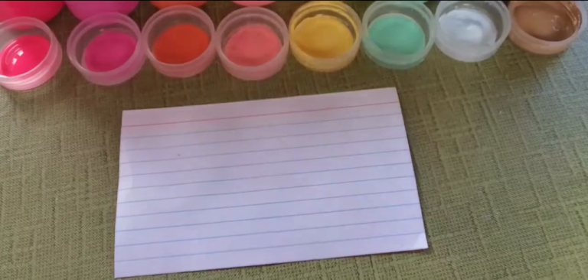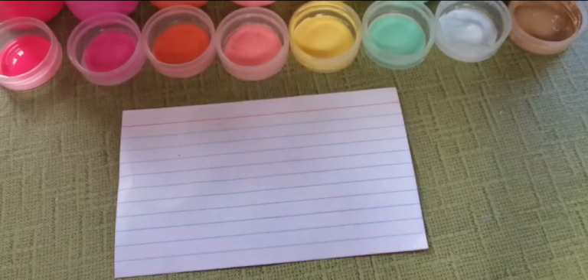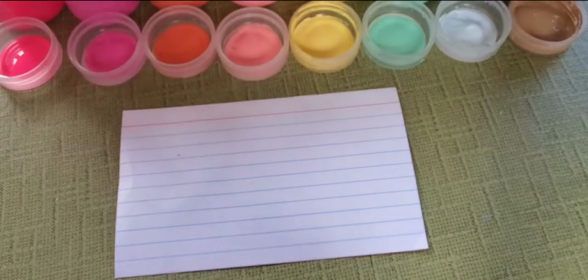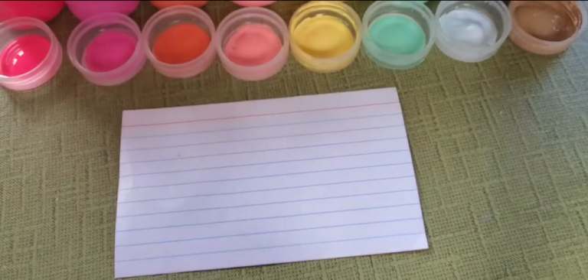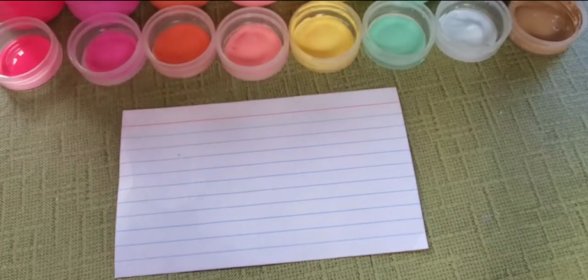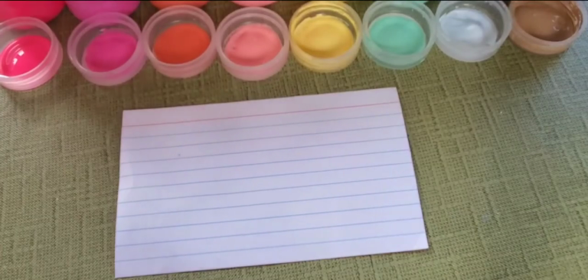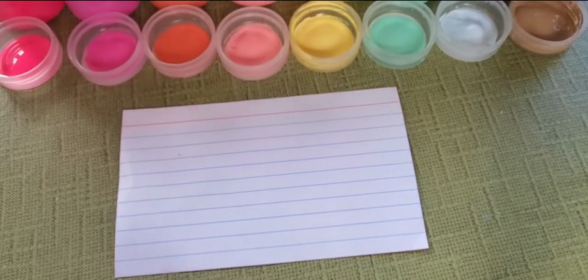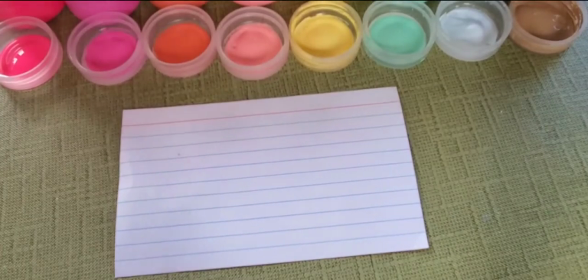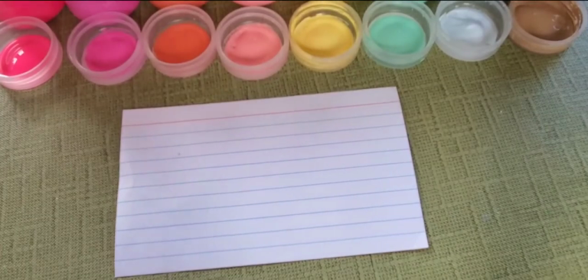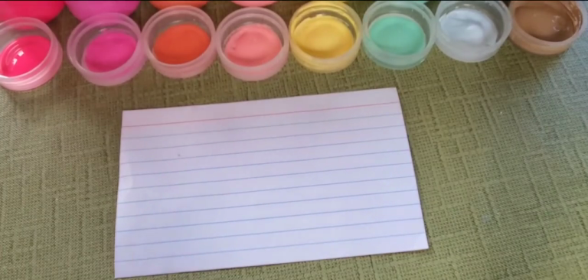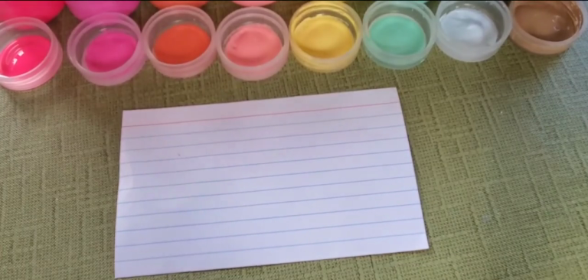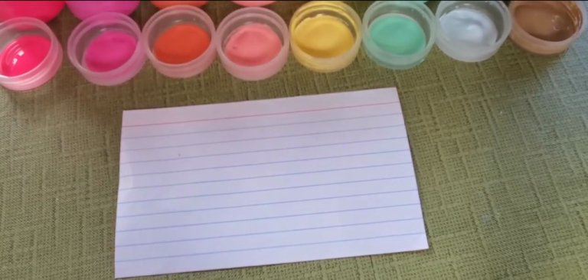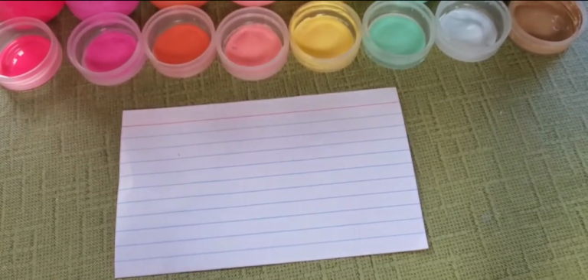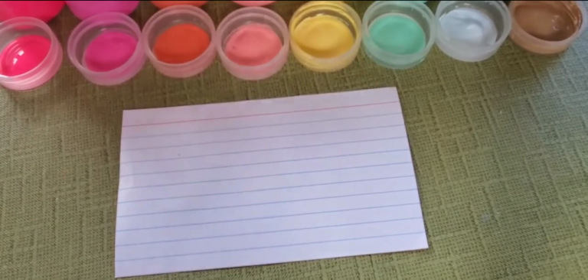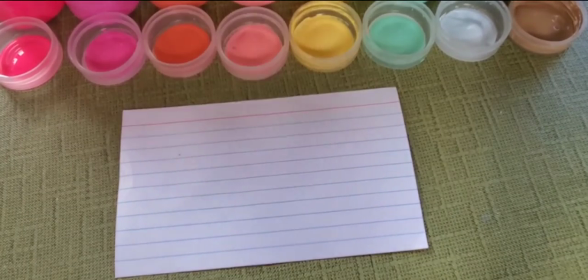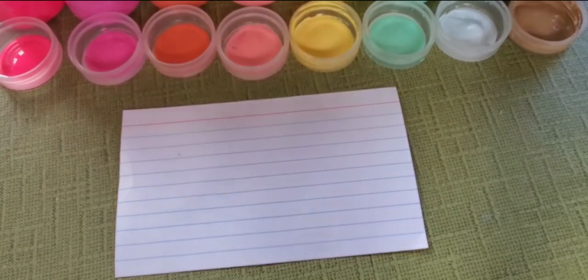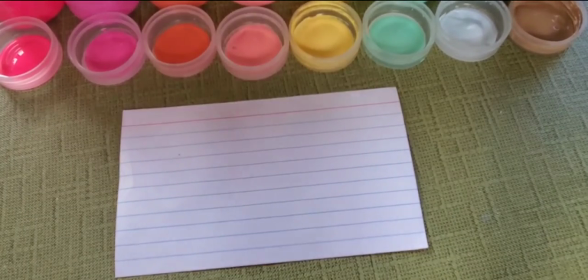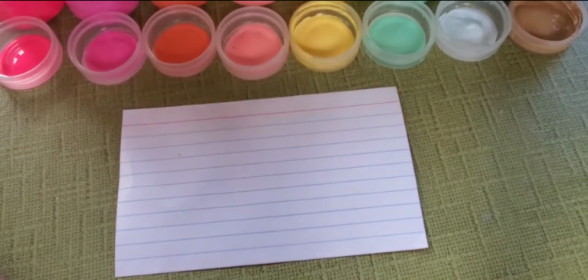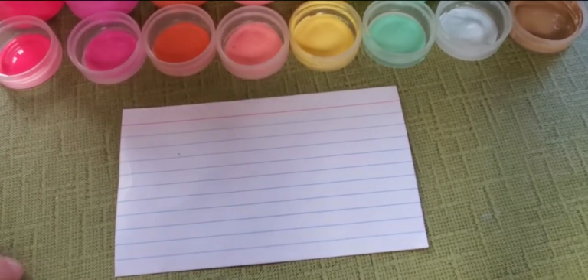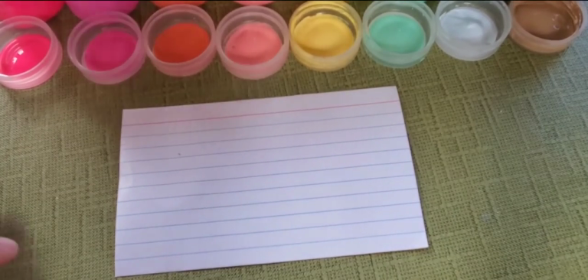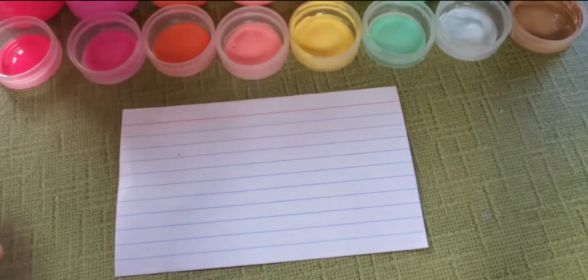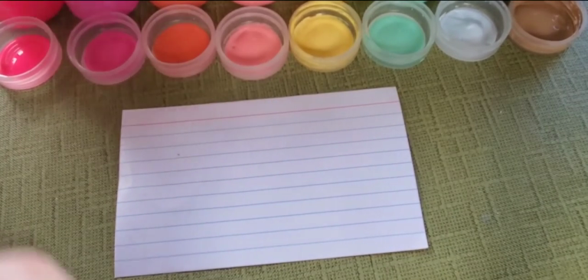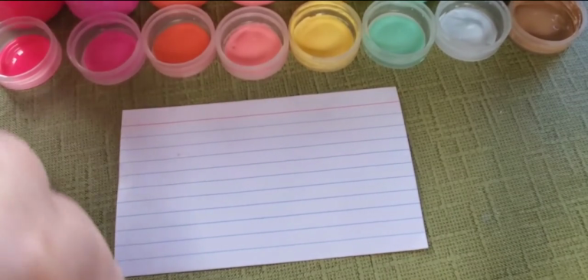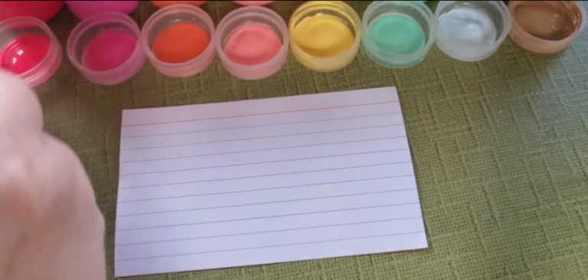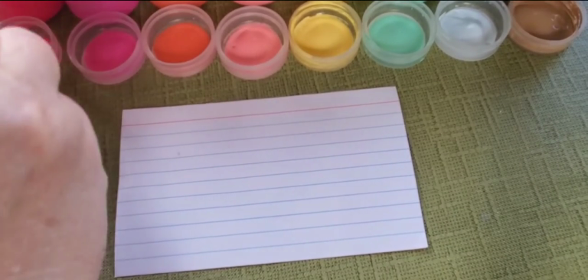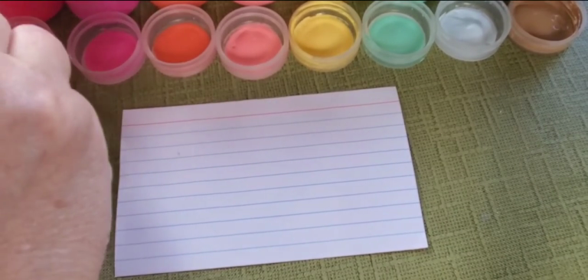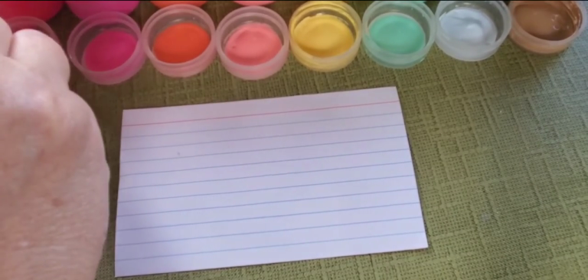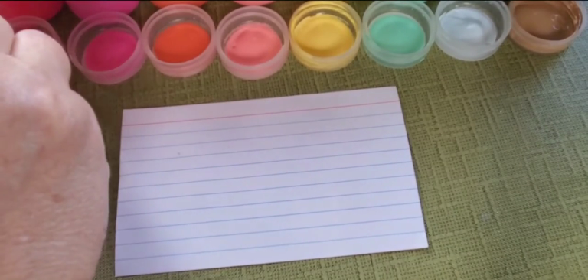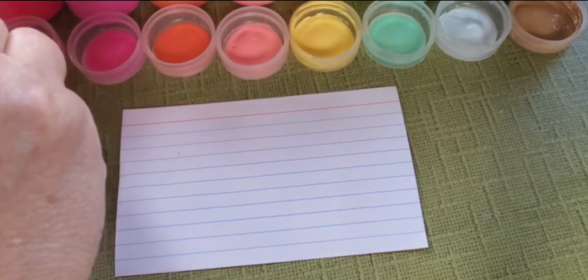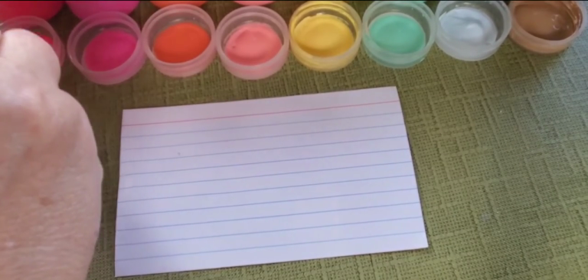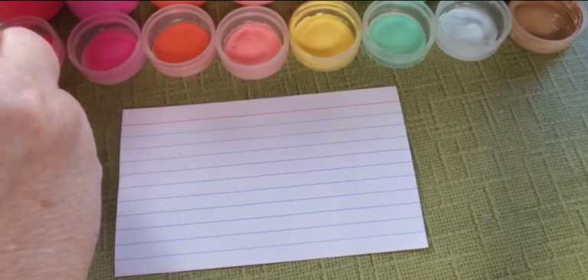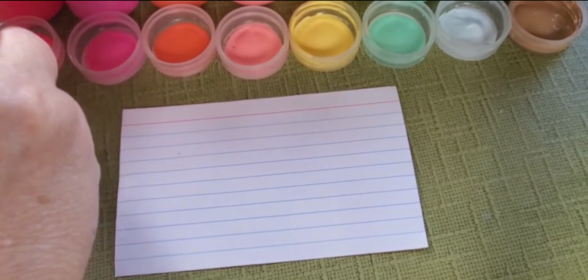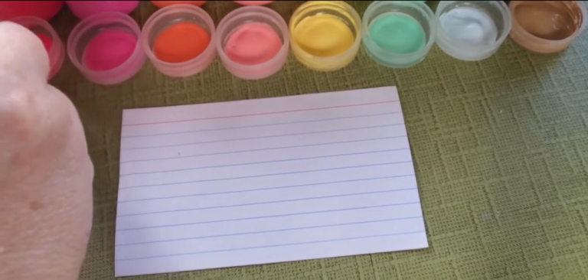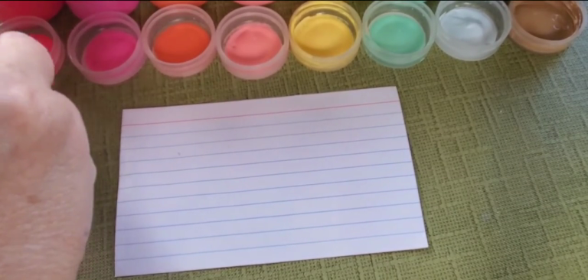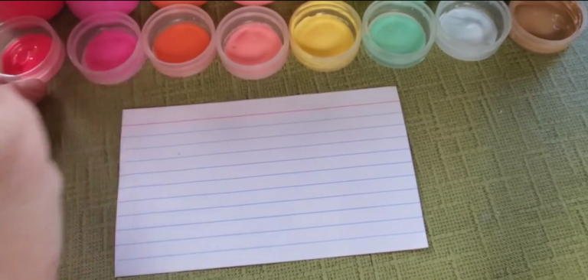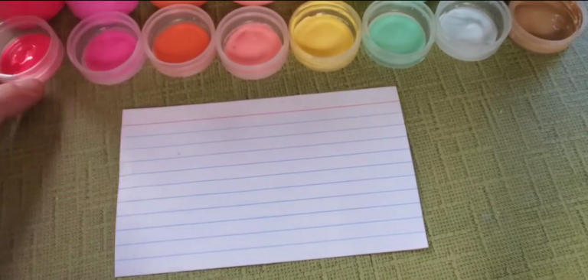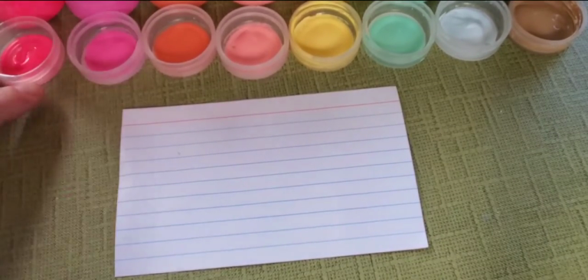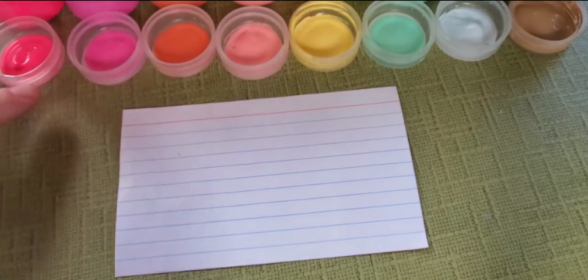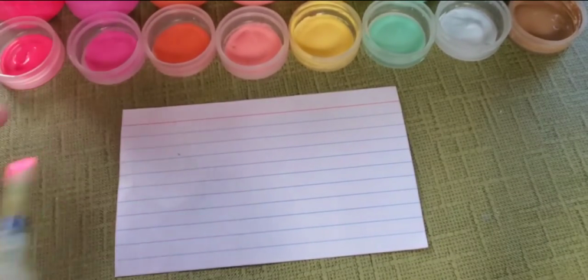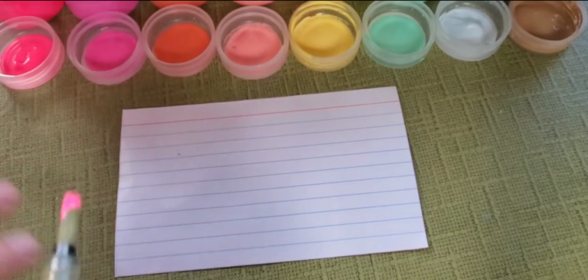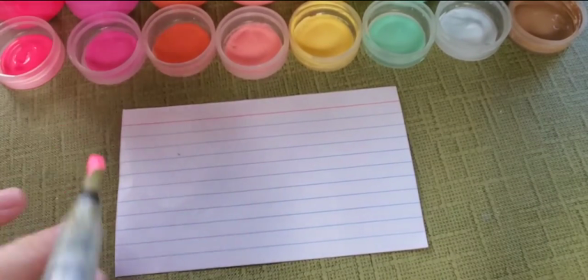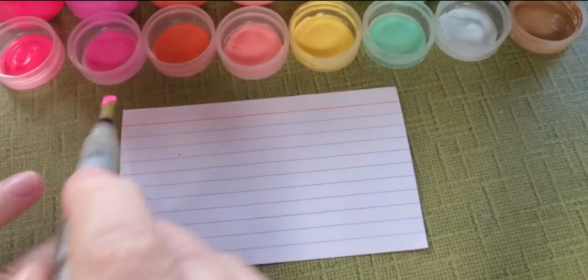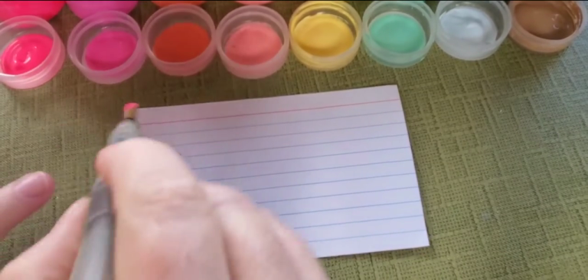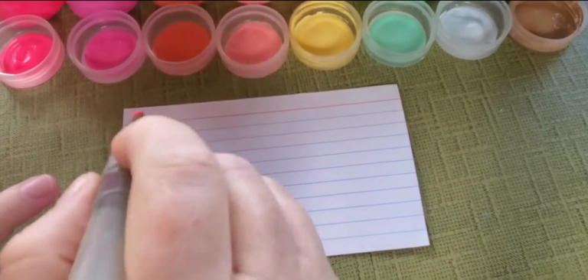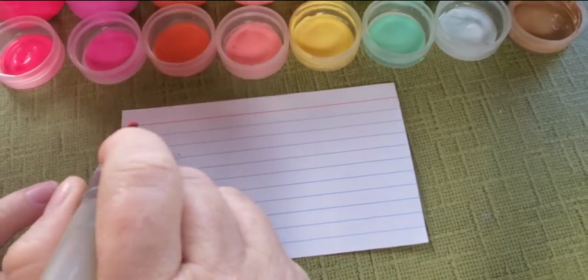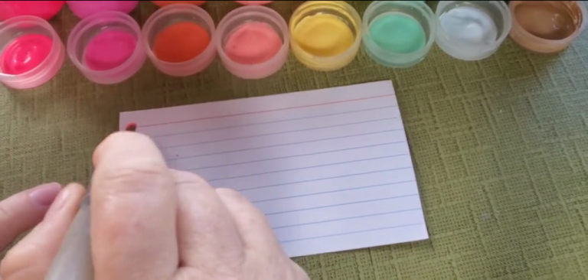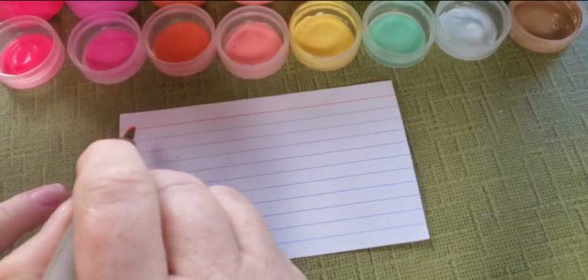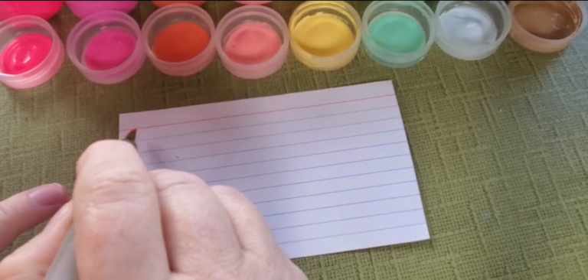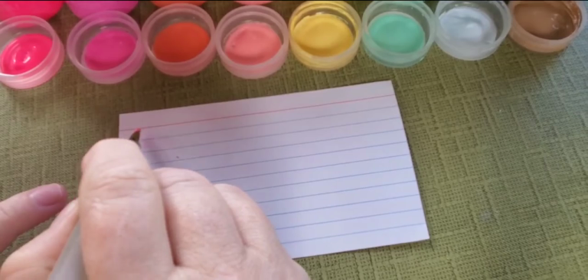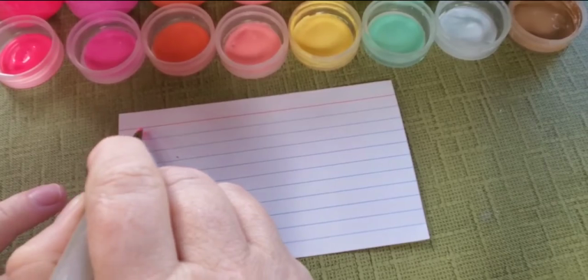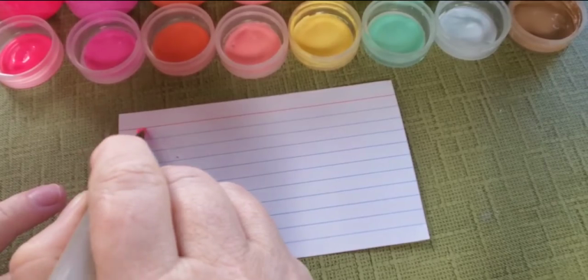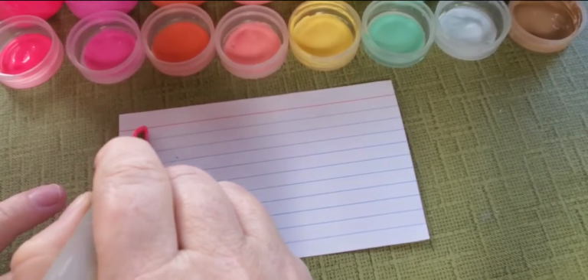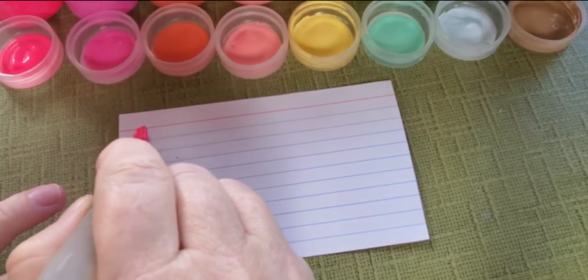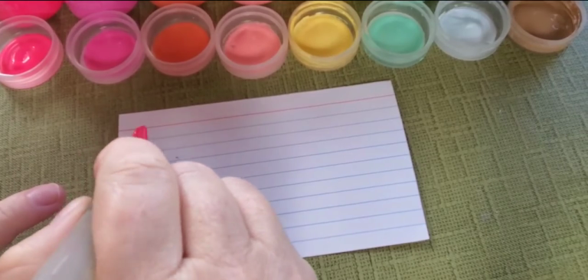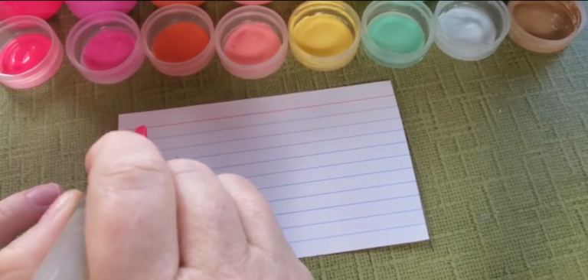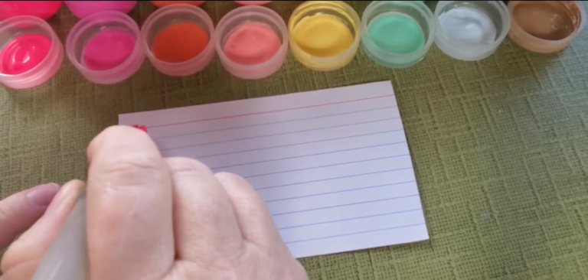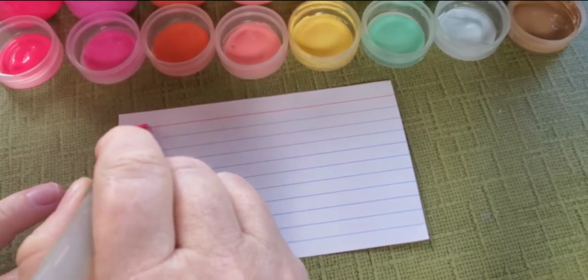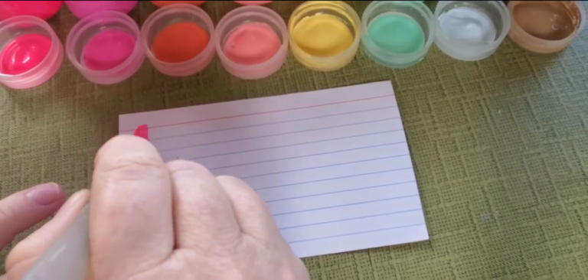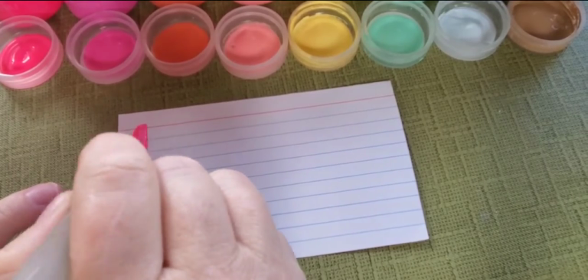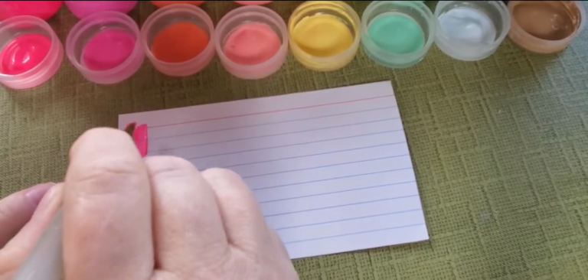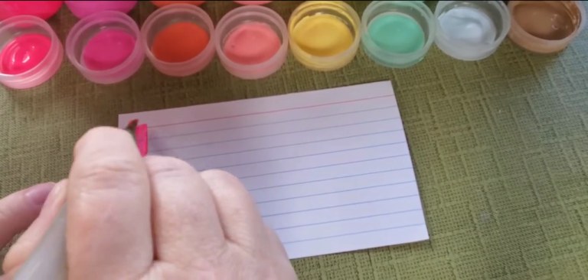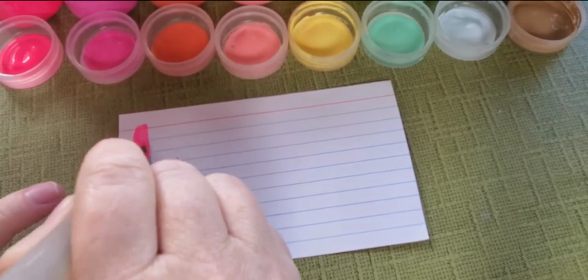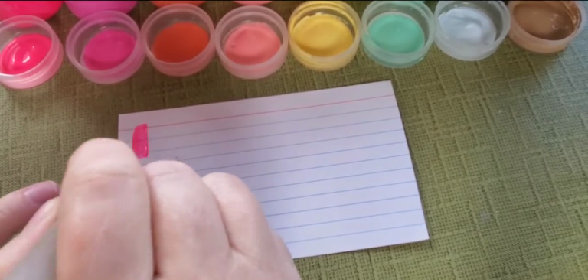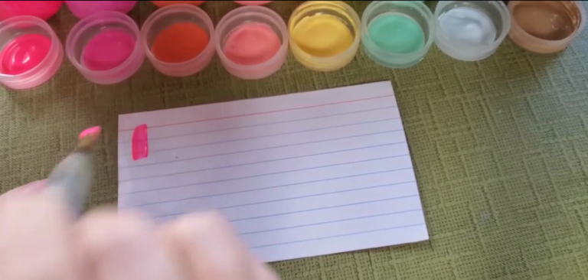Hey, welcome back to my channel. In this video, I'll be doing a review of Mondo Llama paint from Target.